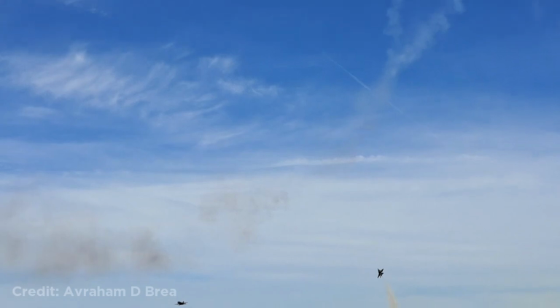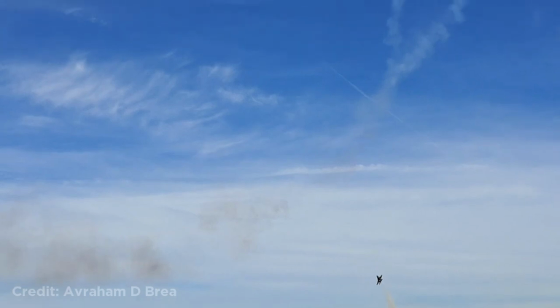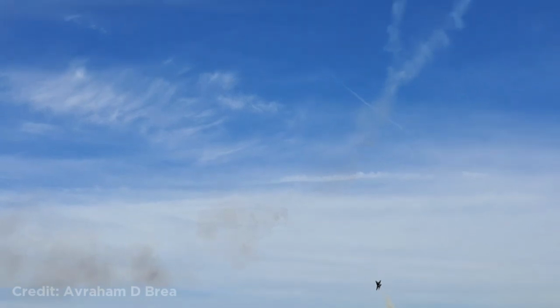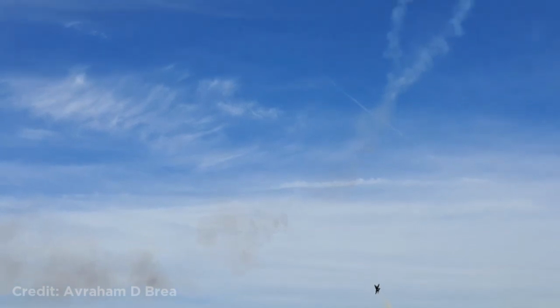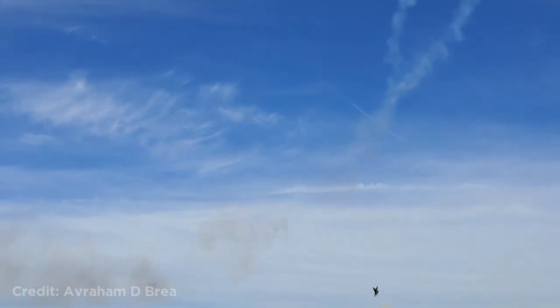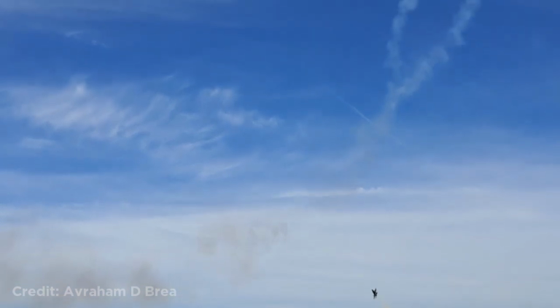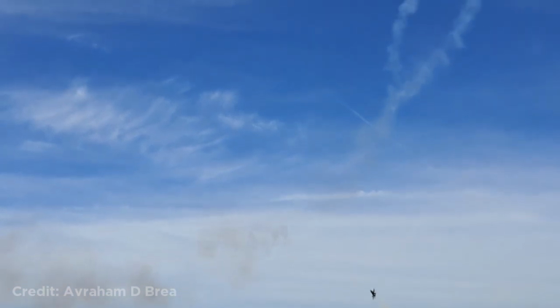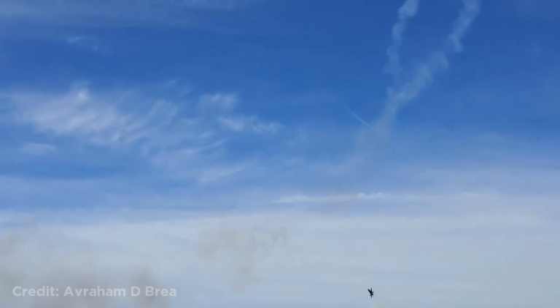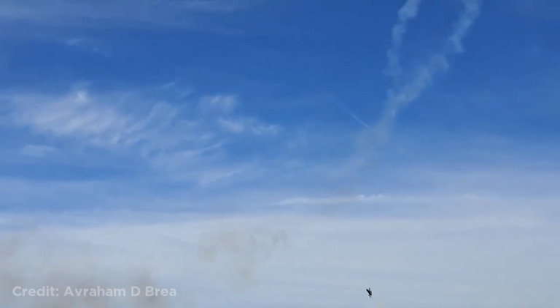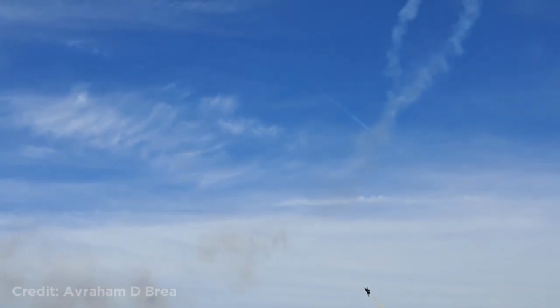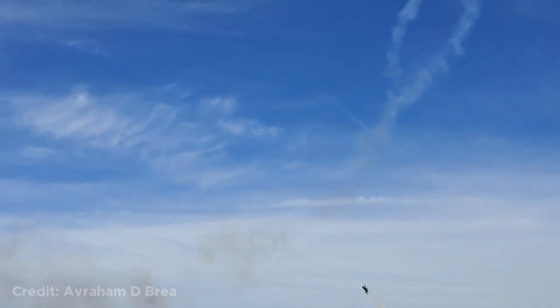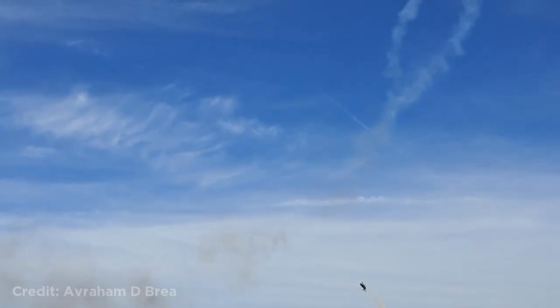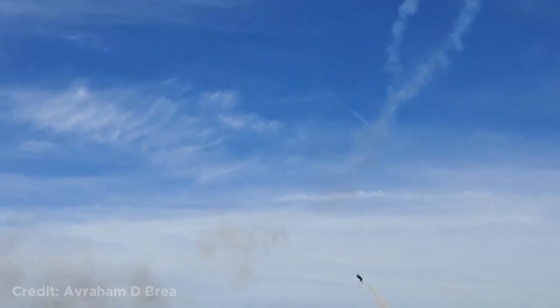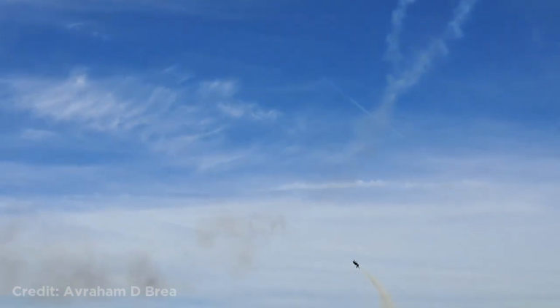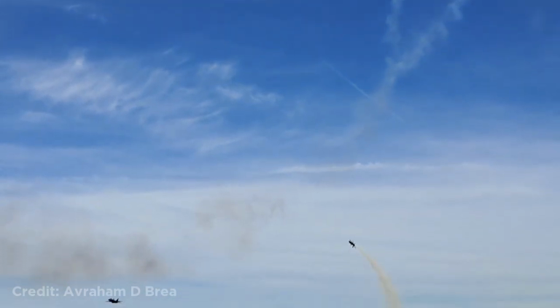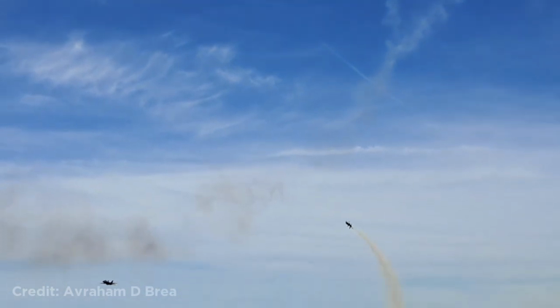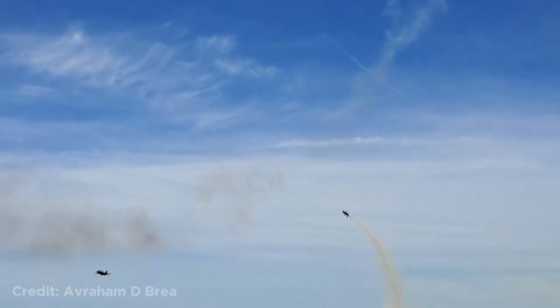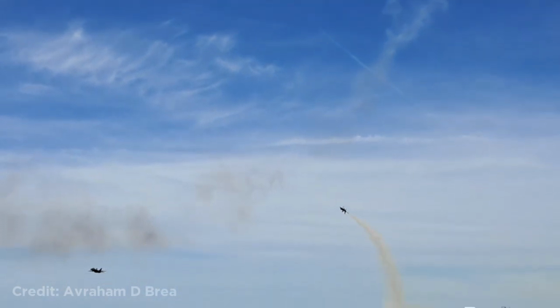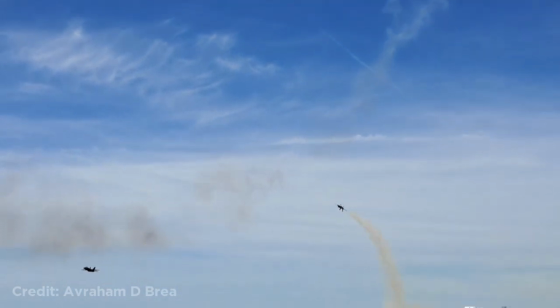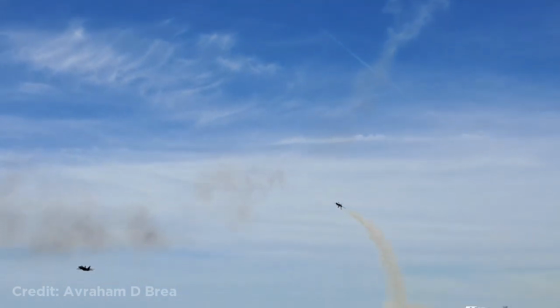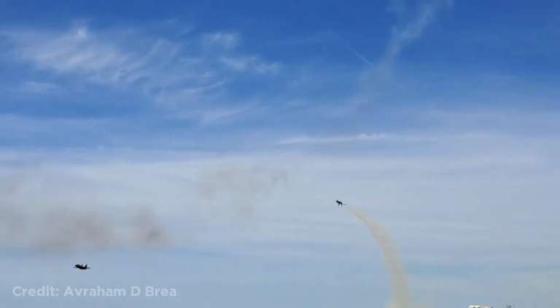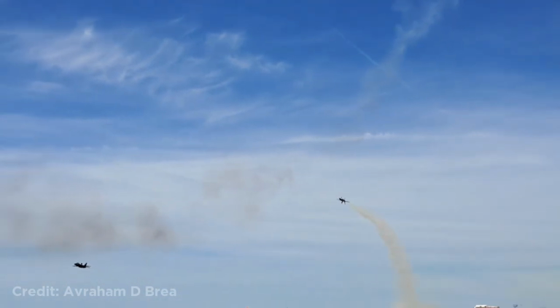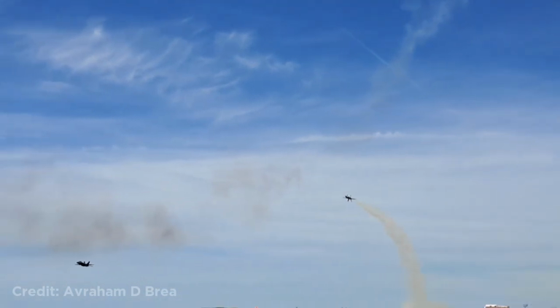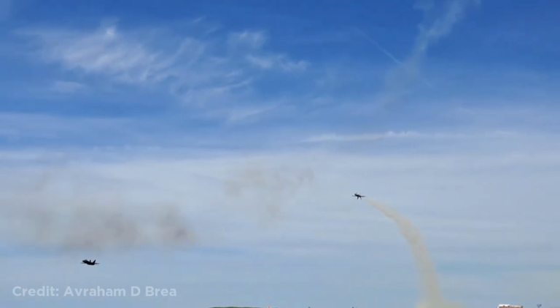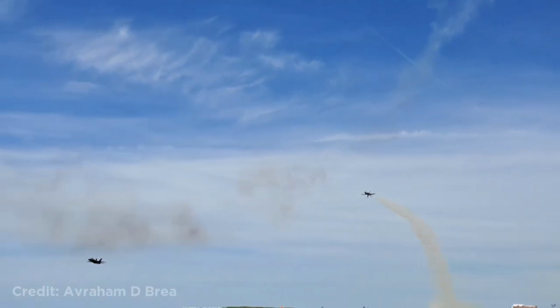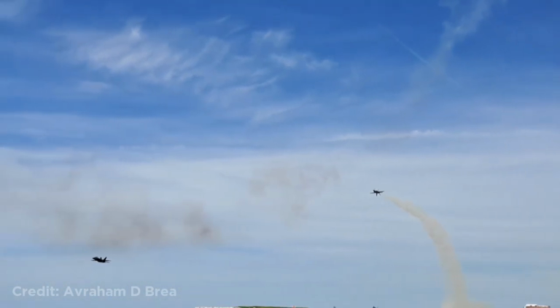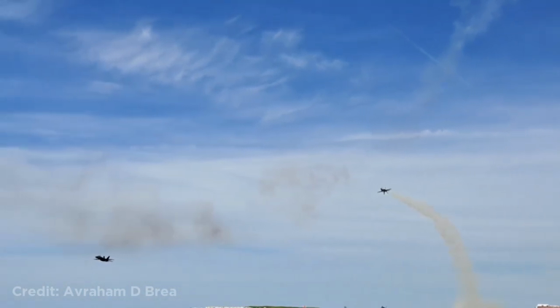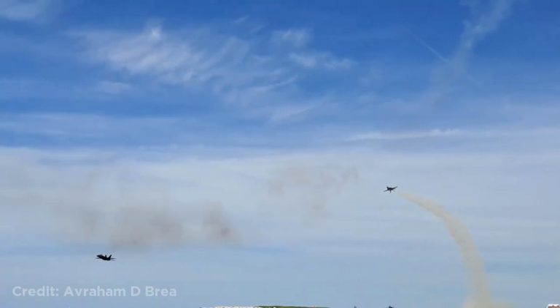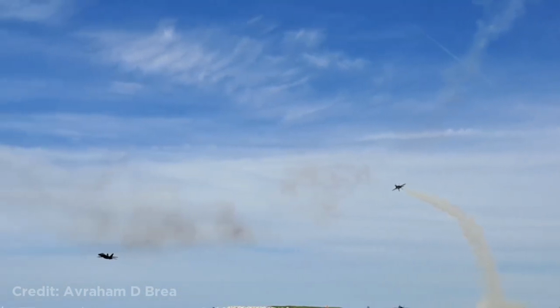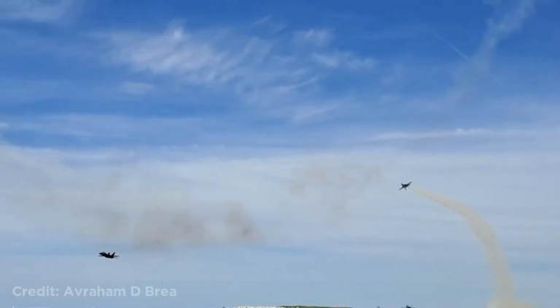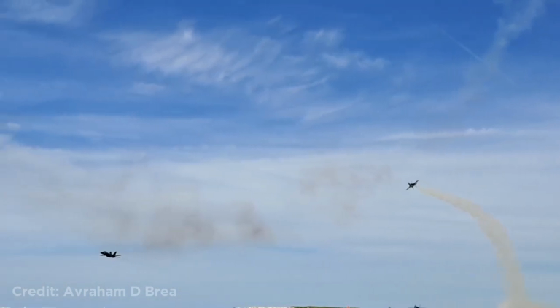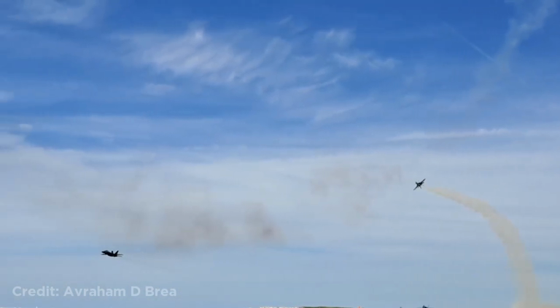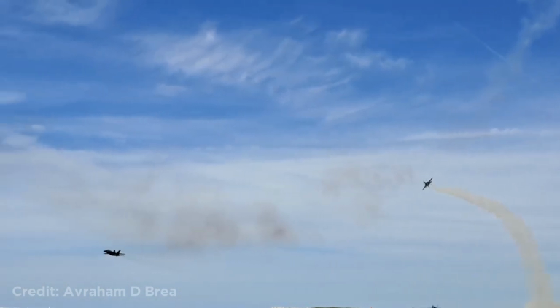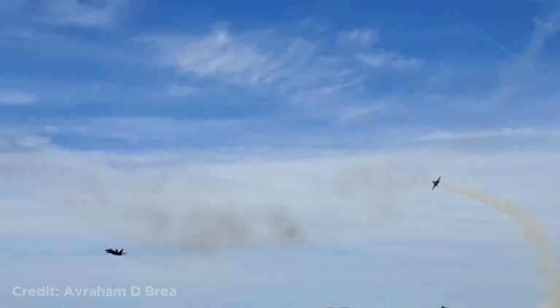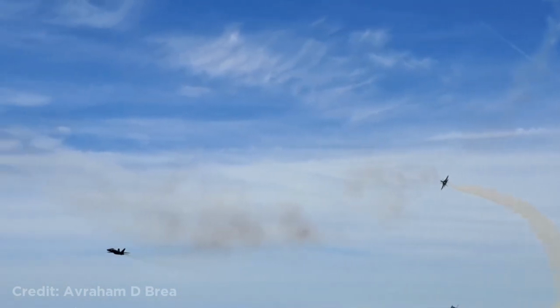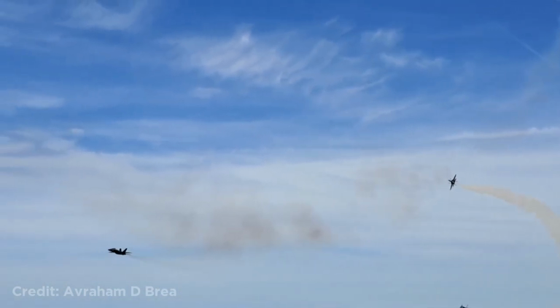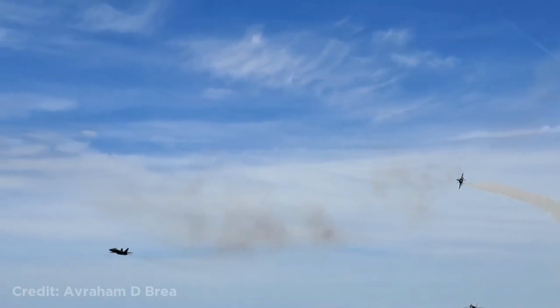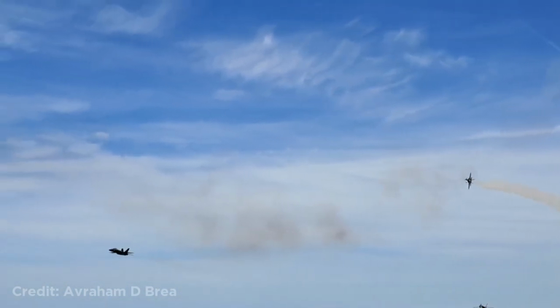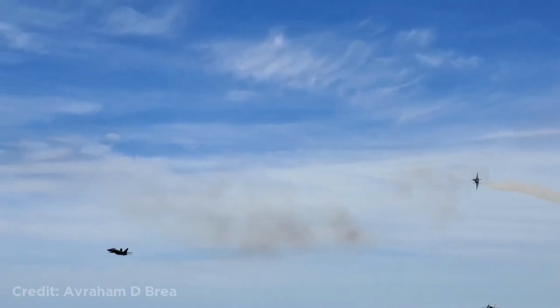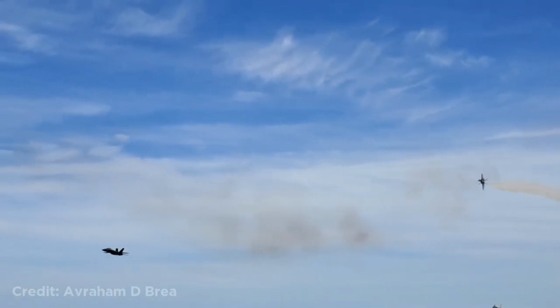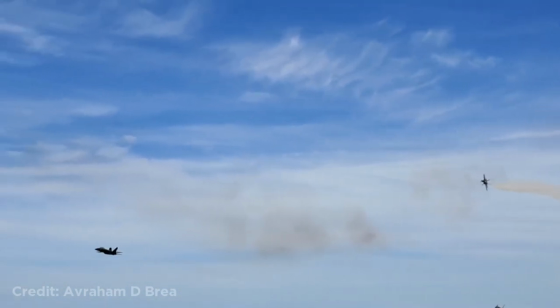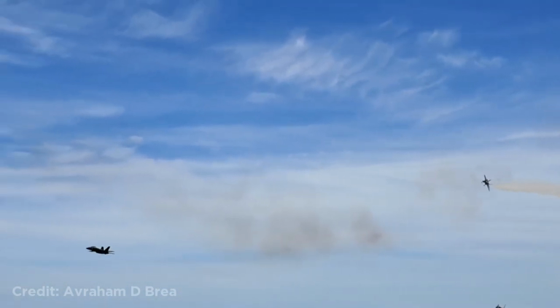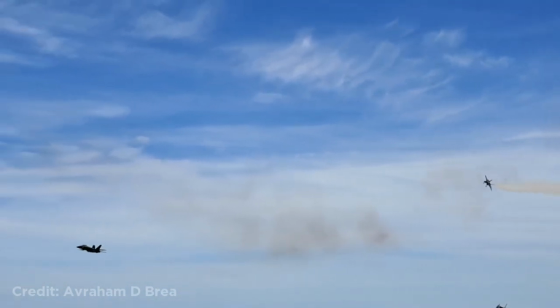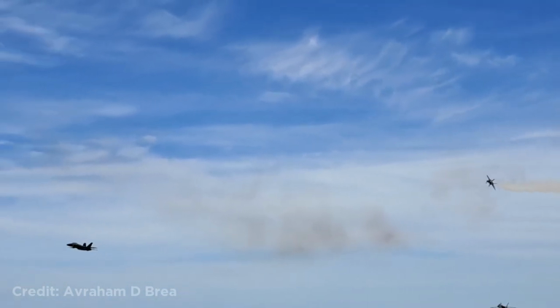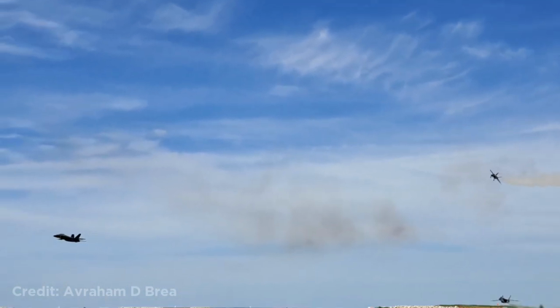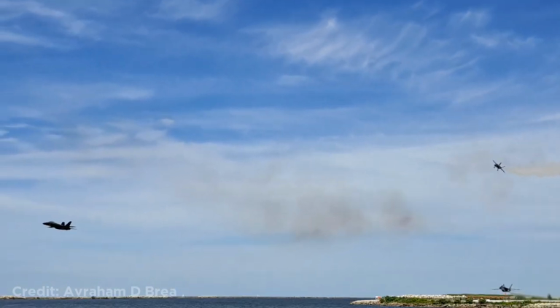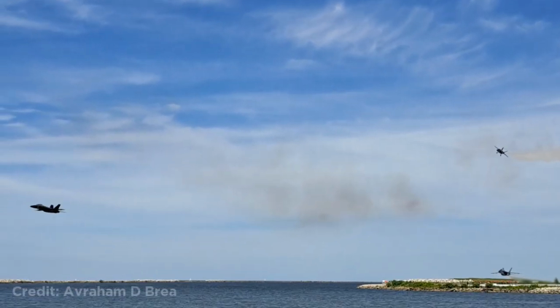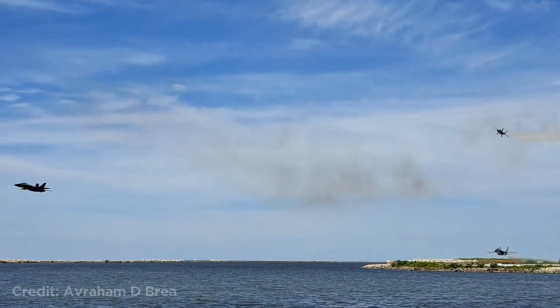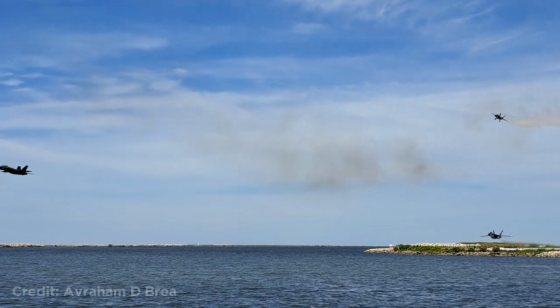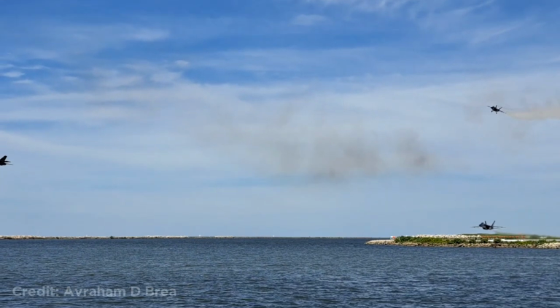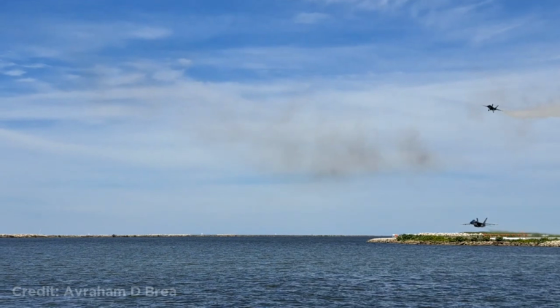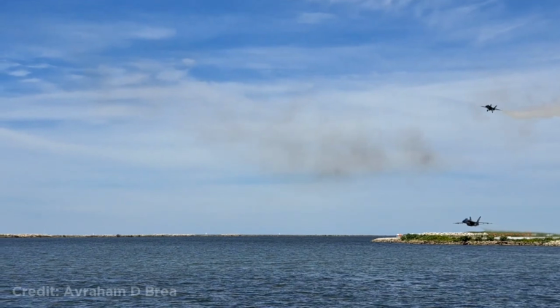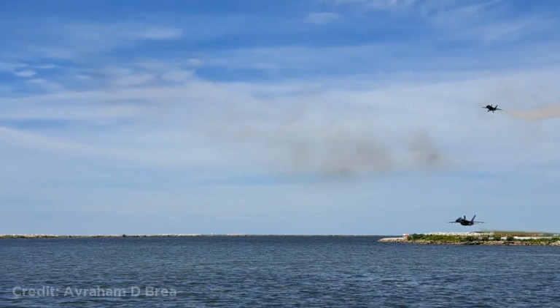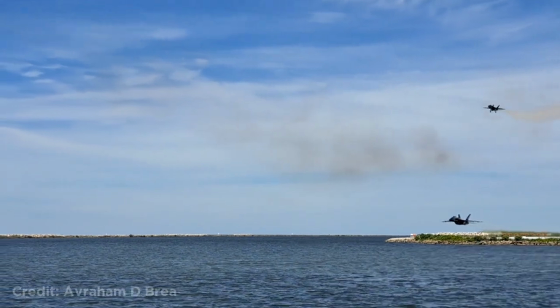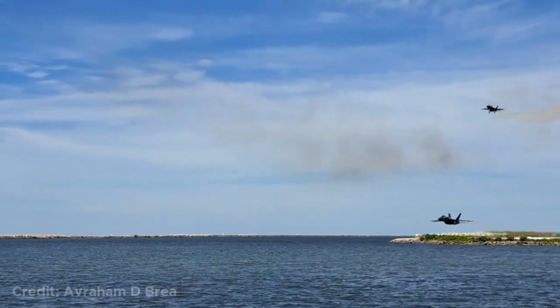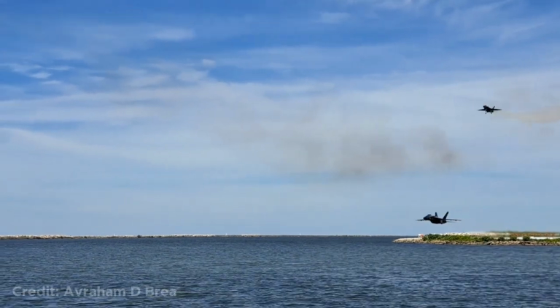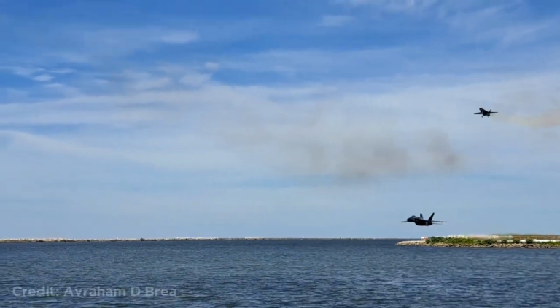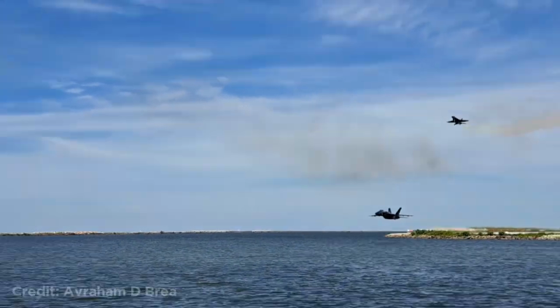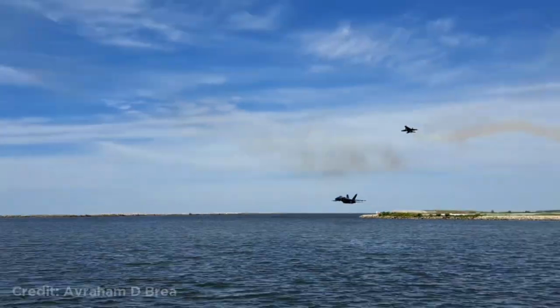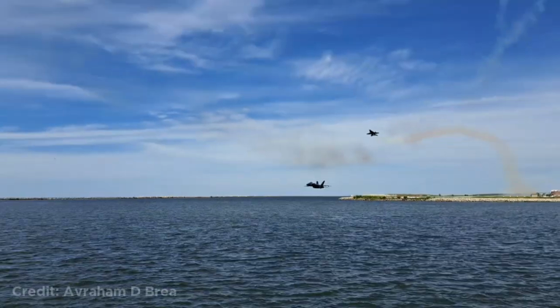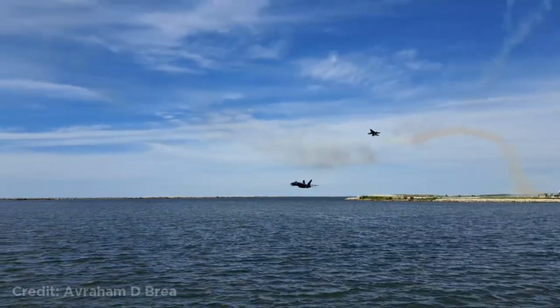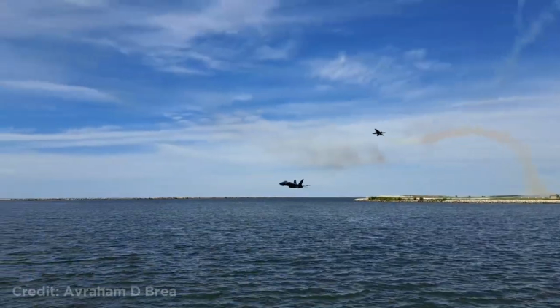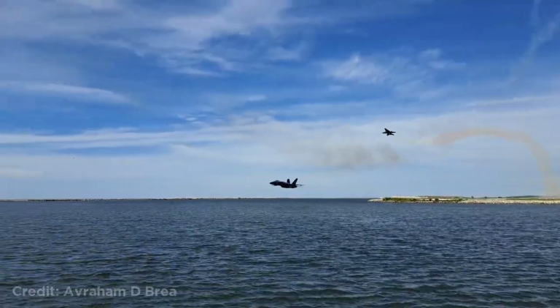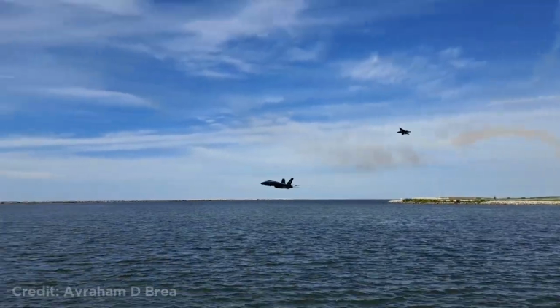Welcome back to another weekly dose of aviation. This Blue Angels pilot flying extremely low near a crowd.